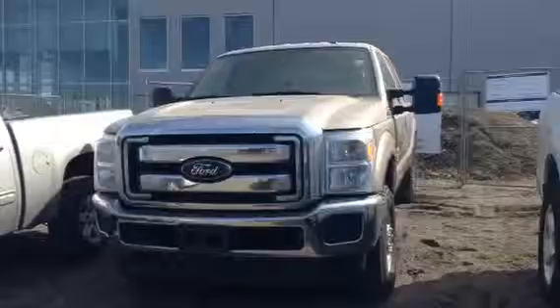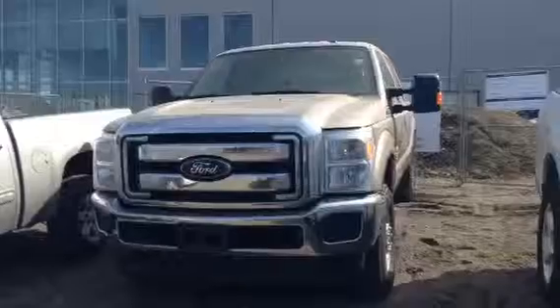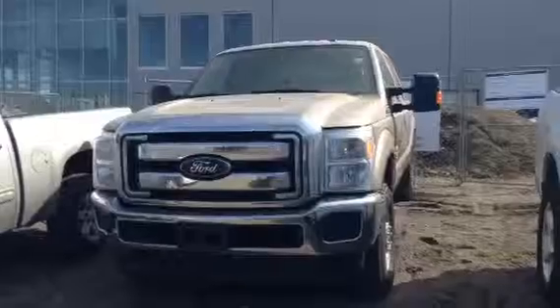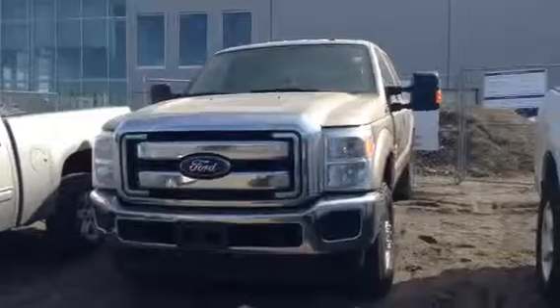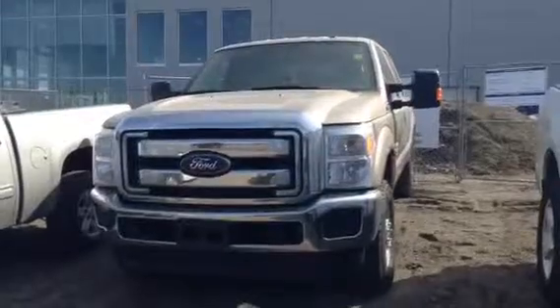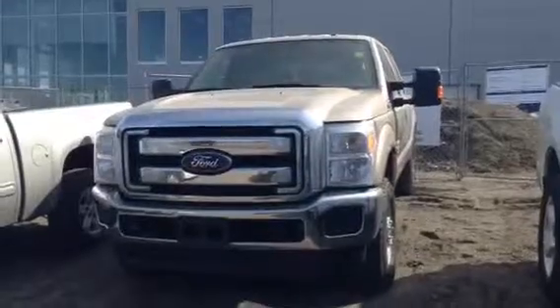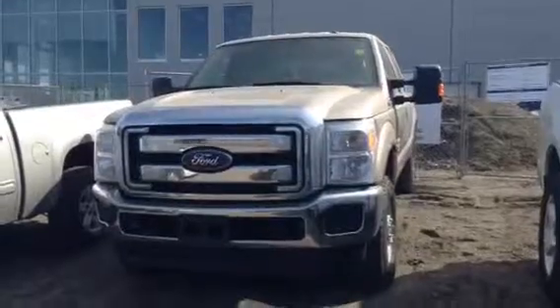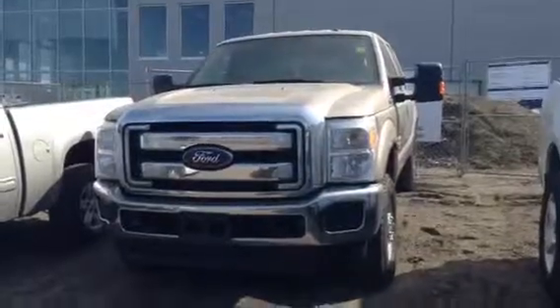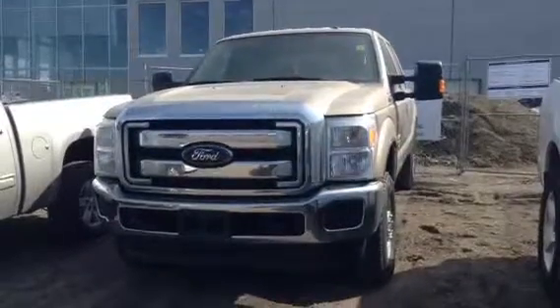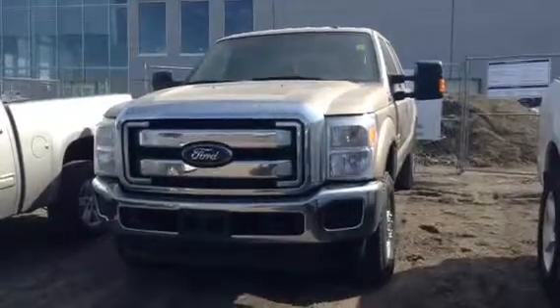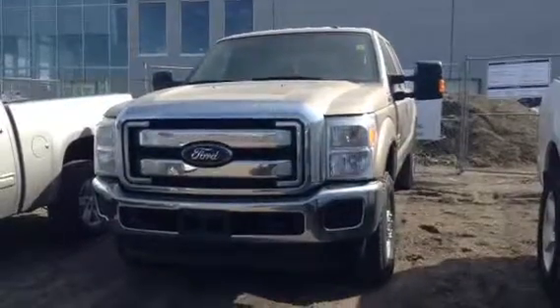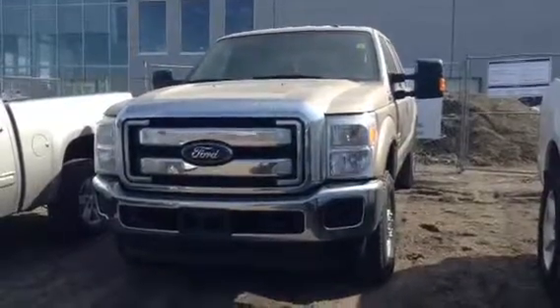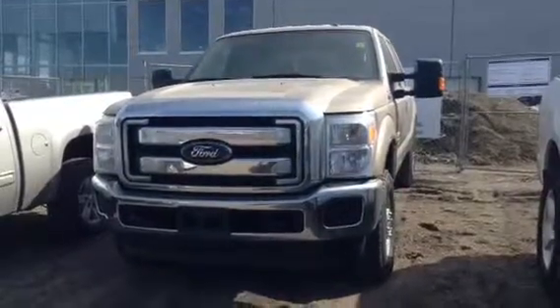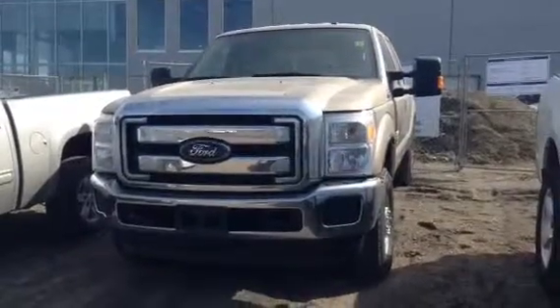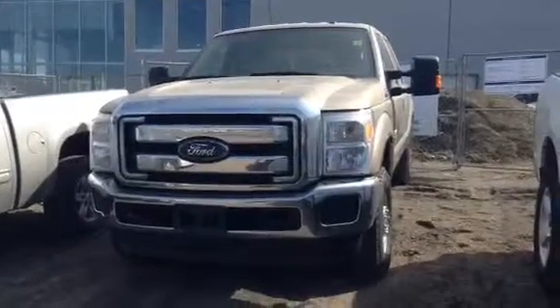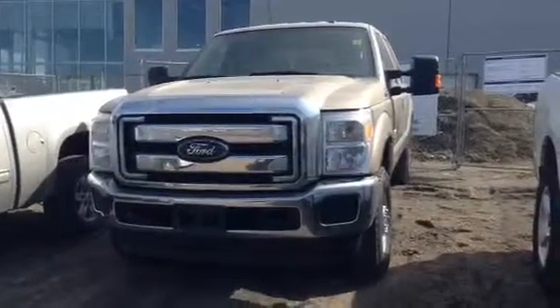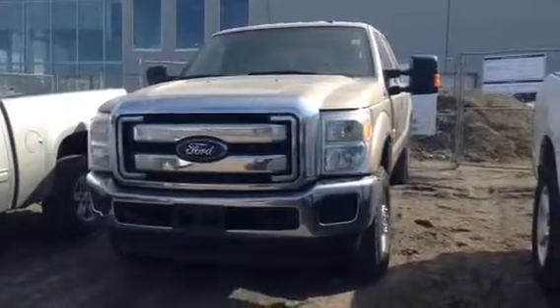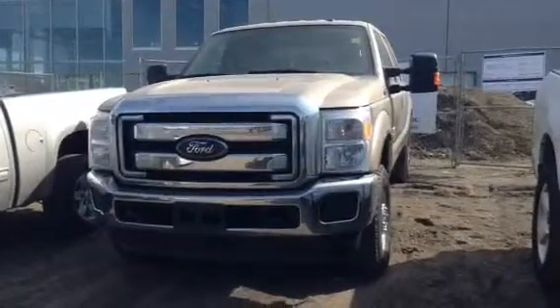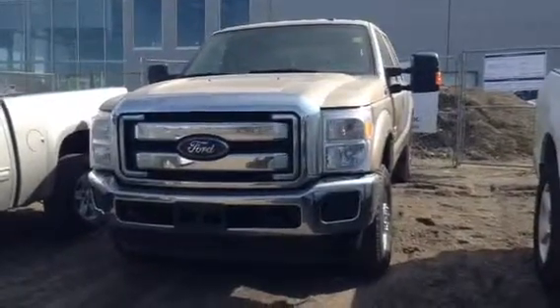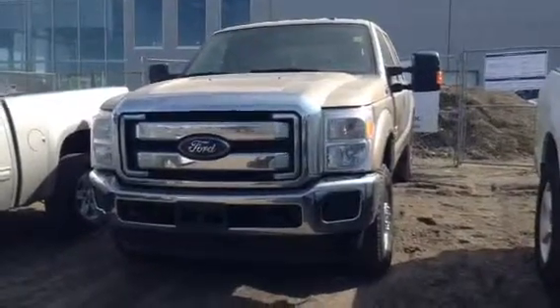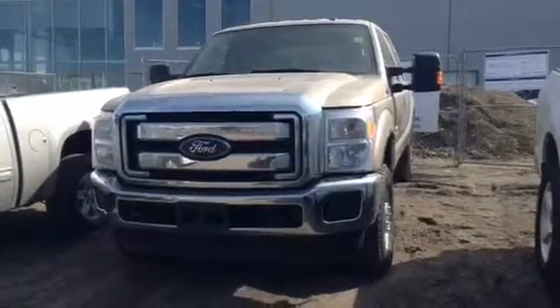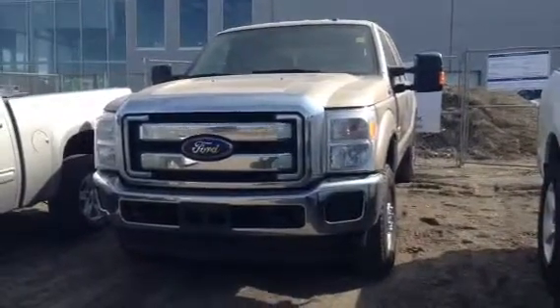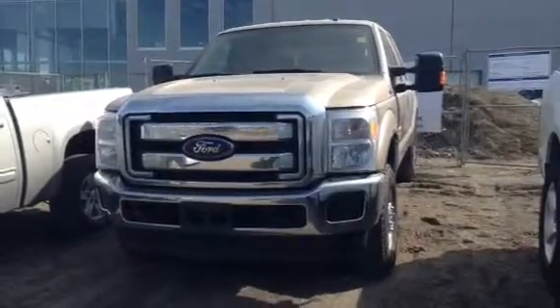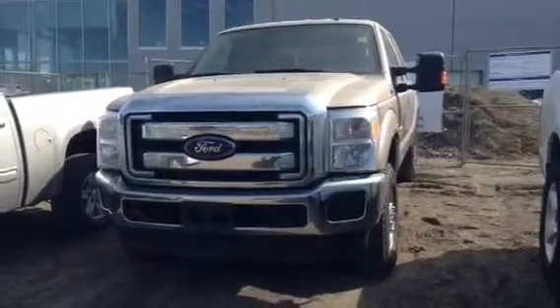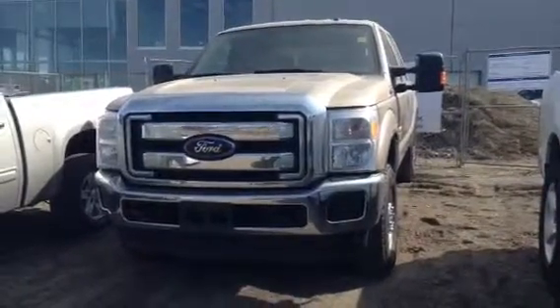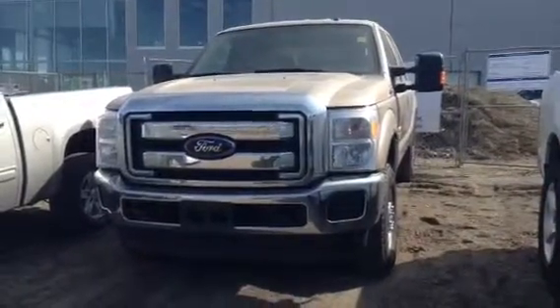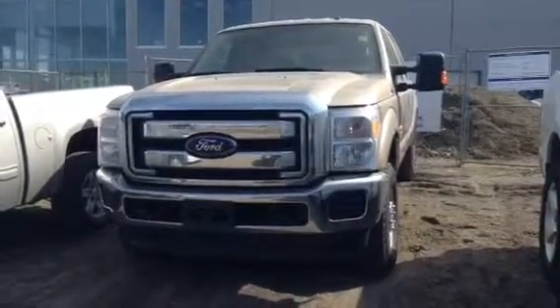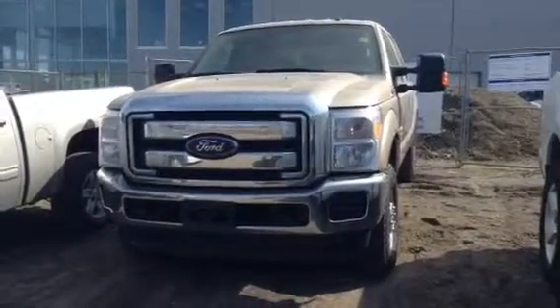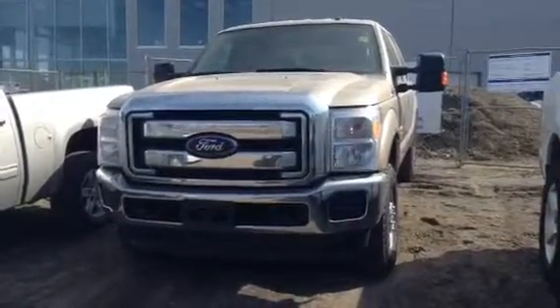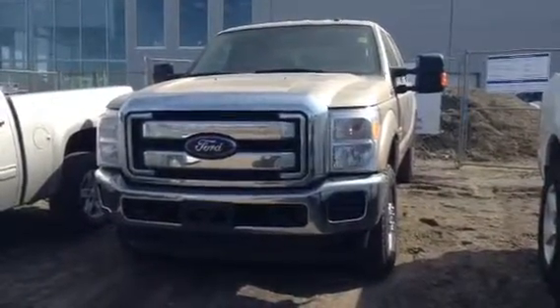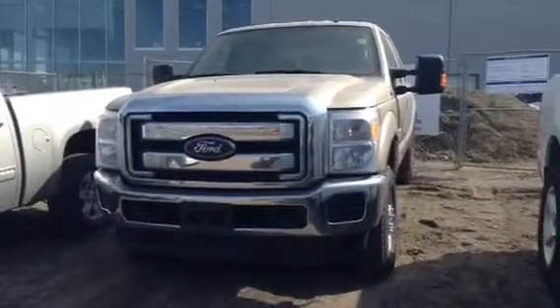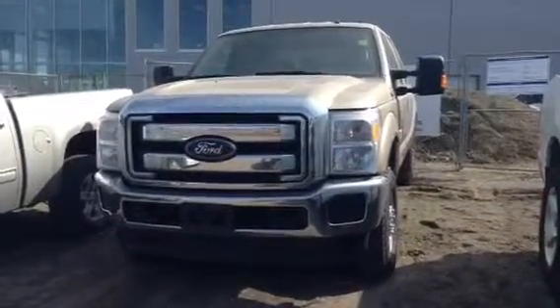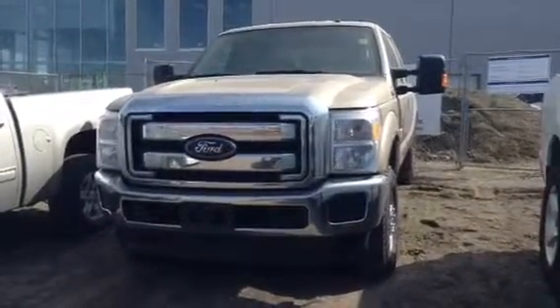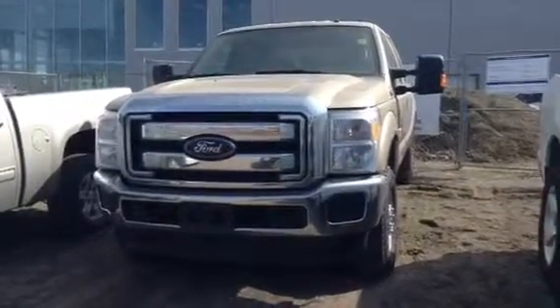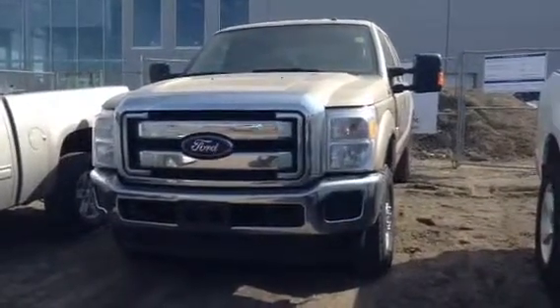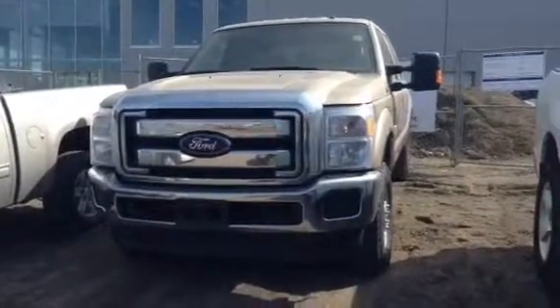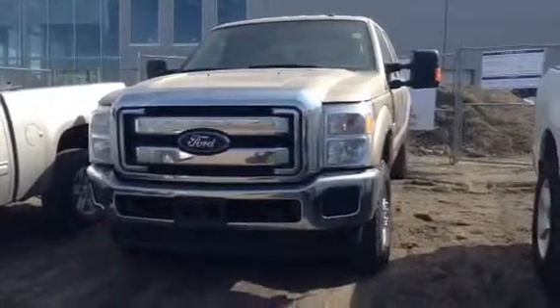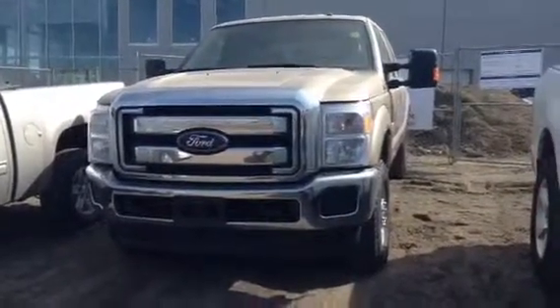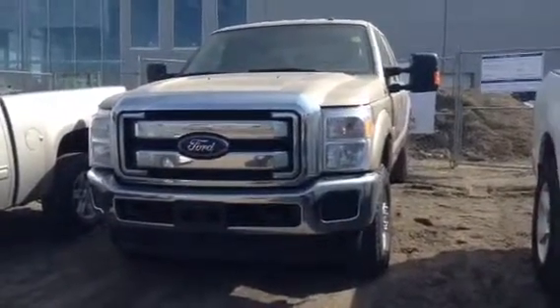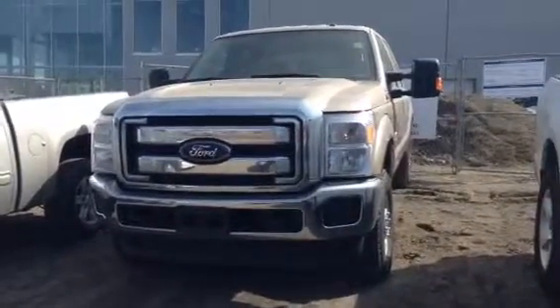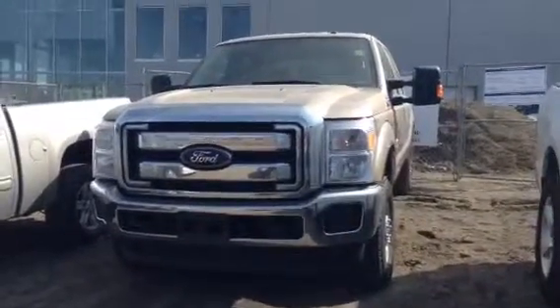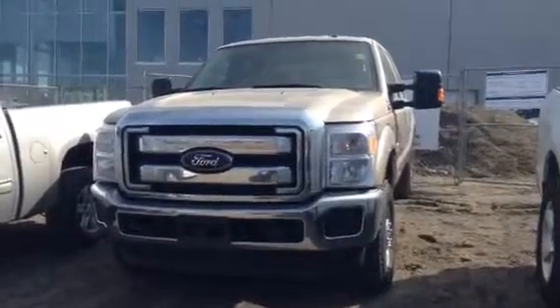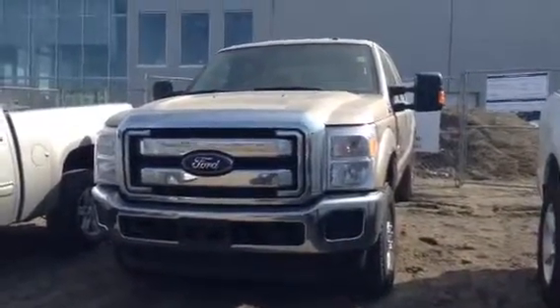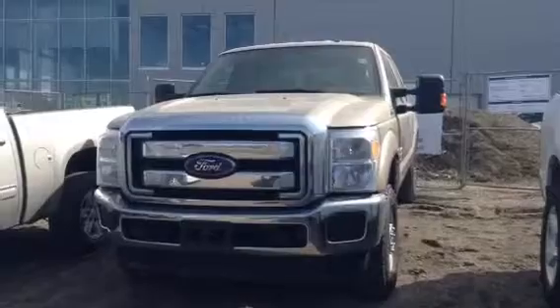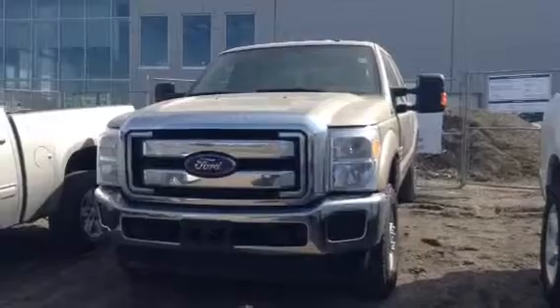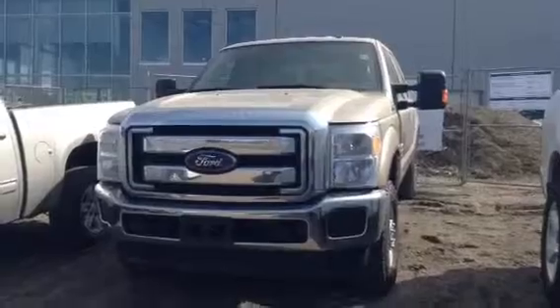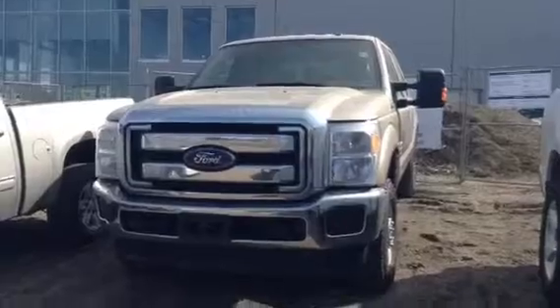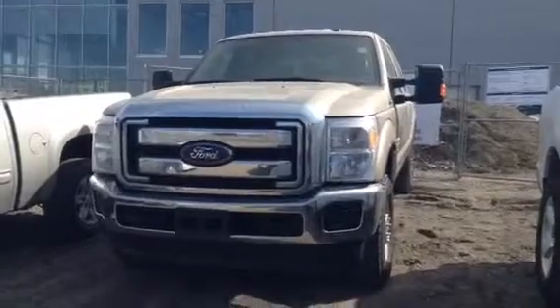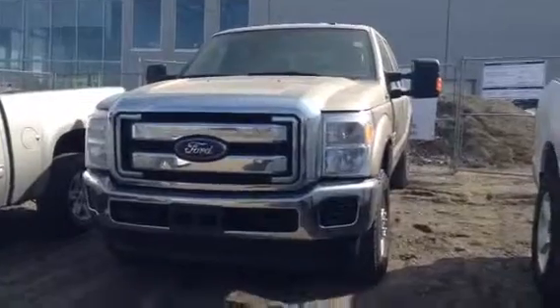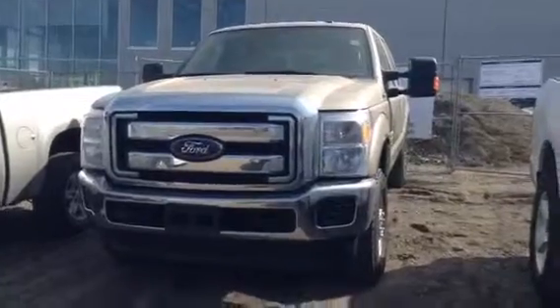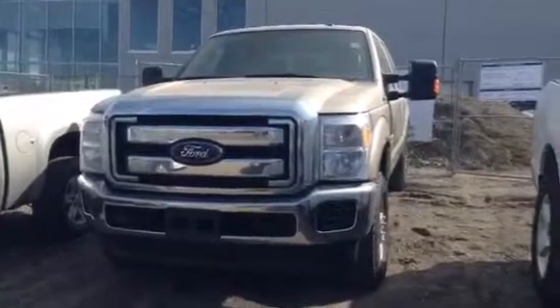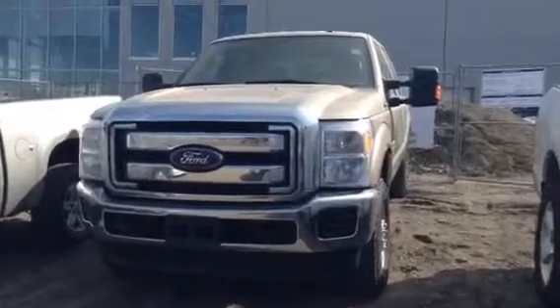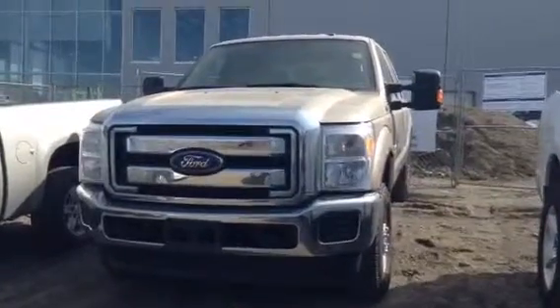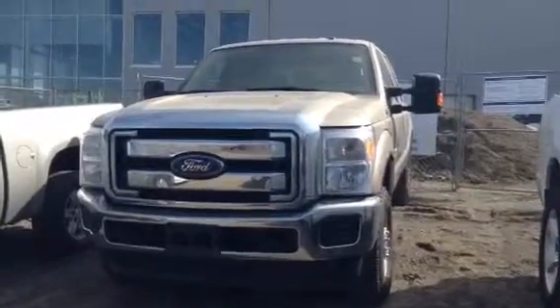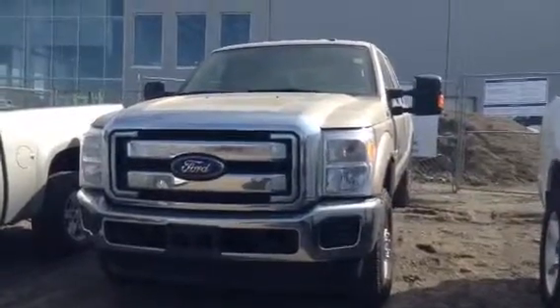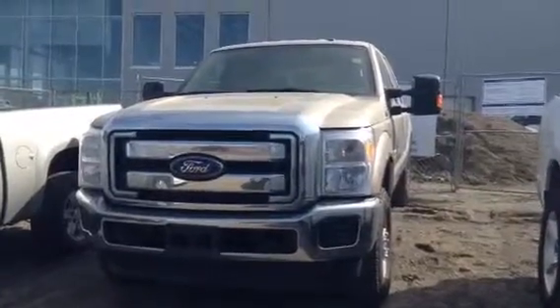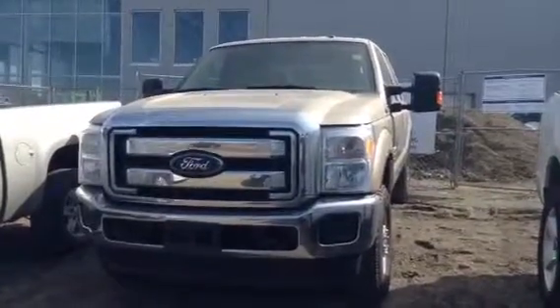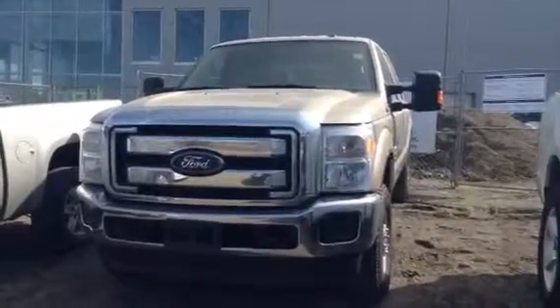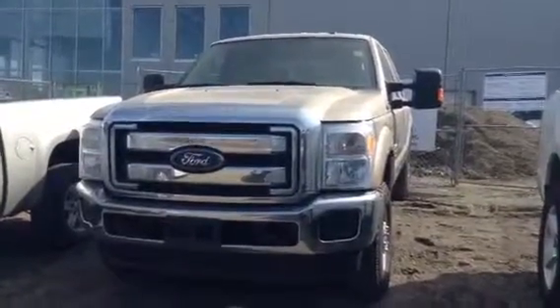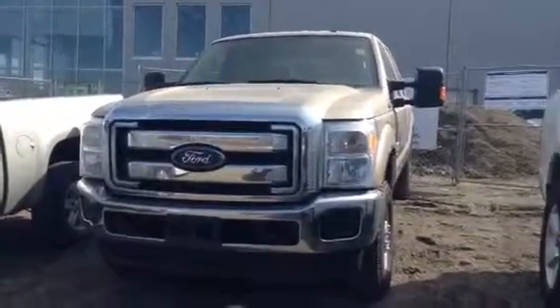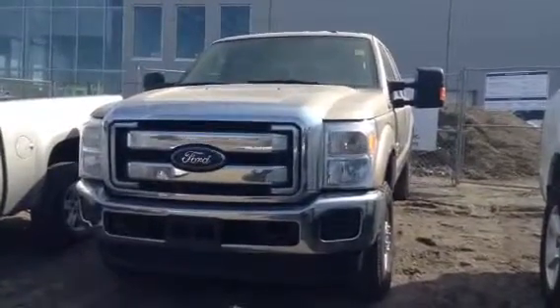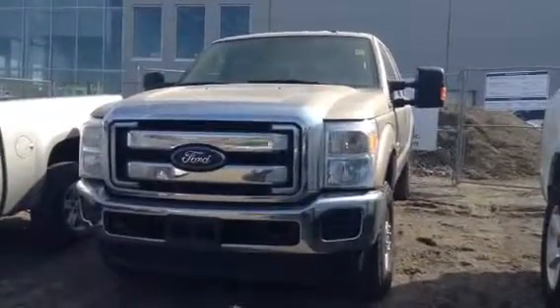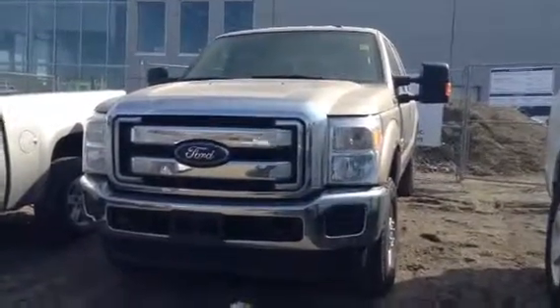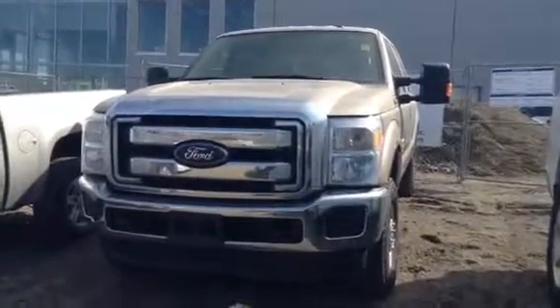Good afternoon, my name is Michael Manchak. I'm one of the sales consultants here at LA Mazda. I'd like to start by thanking you for your interest in our Ford F-250.